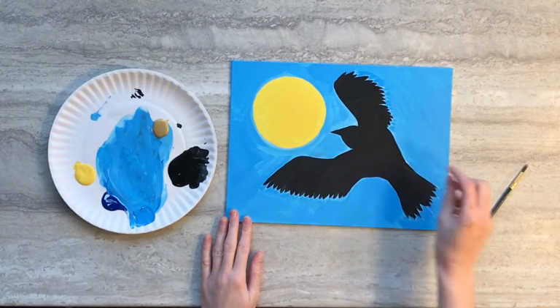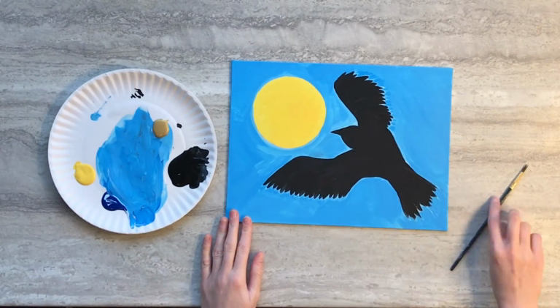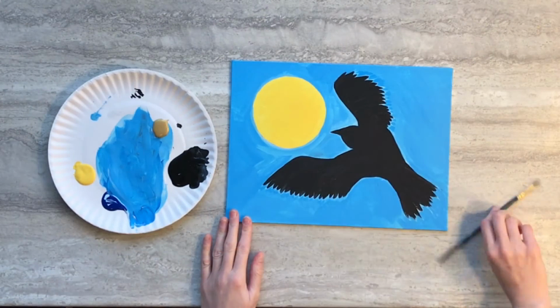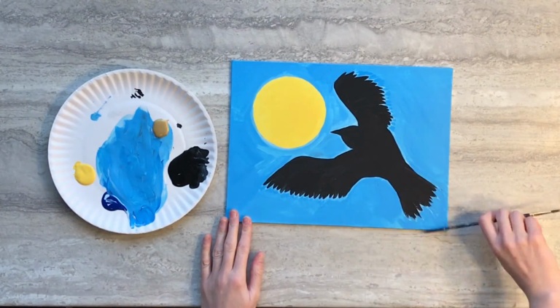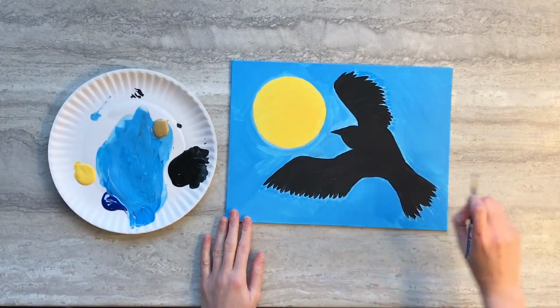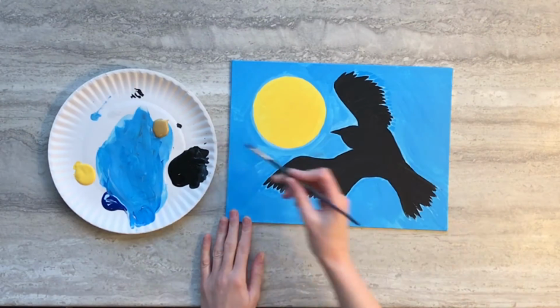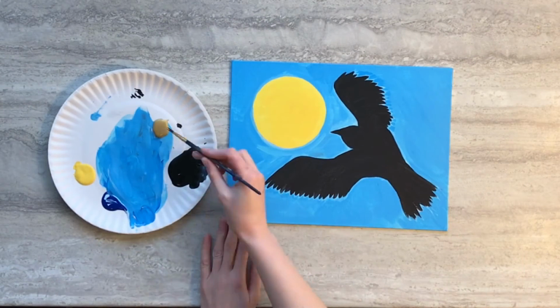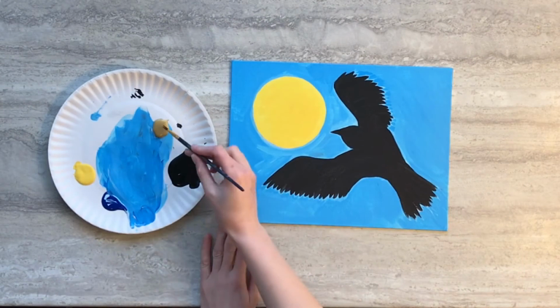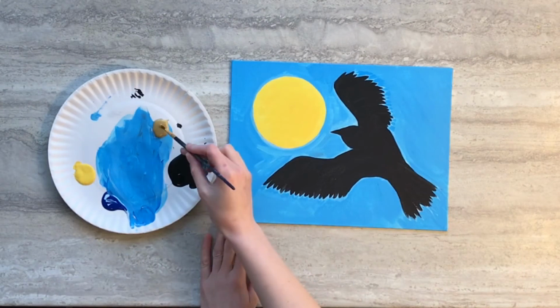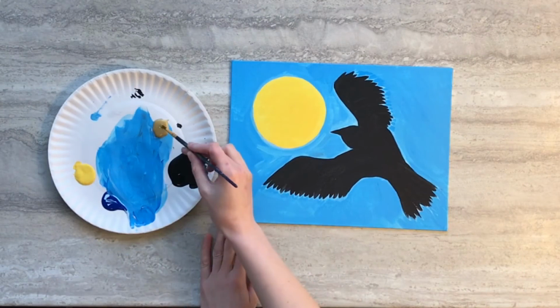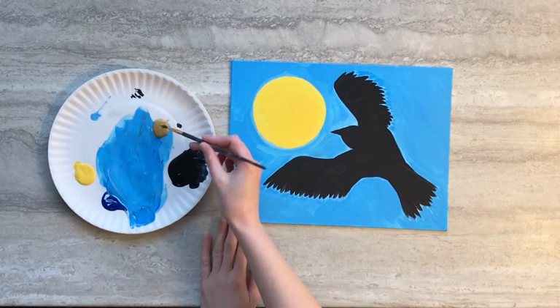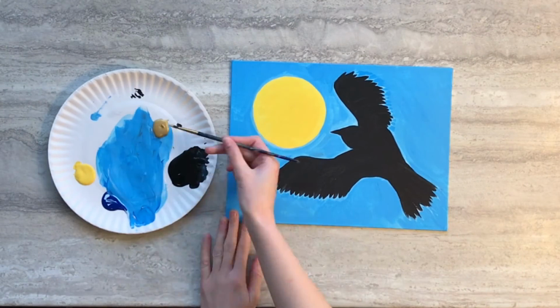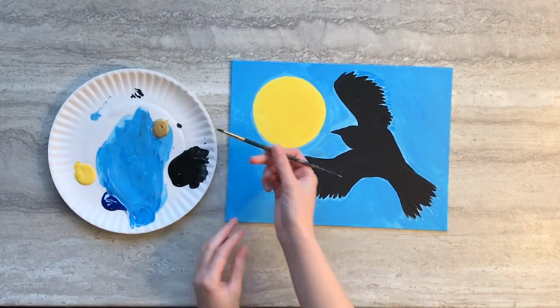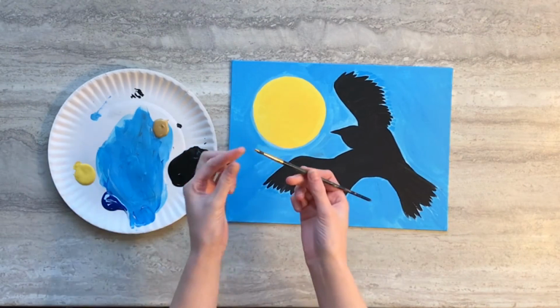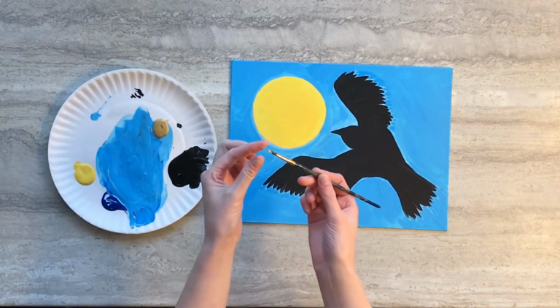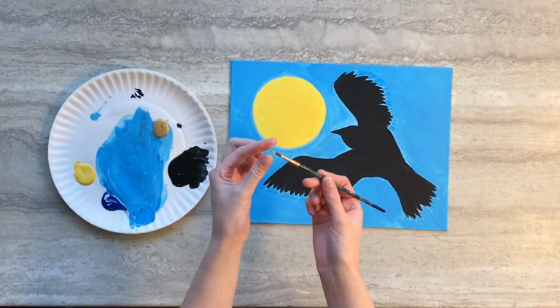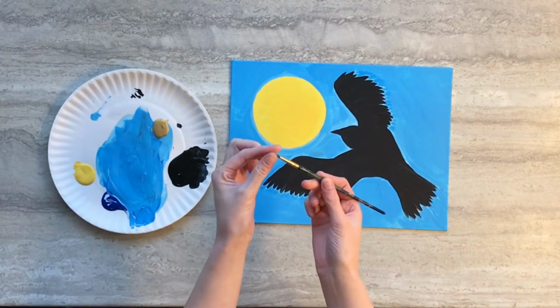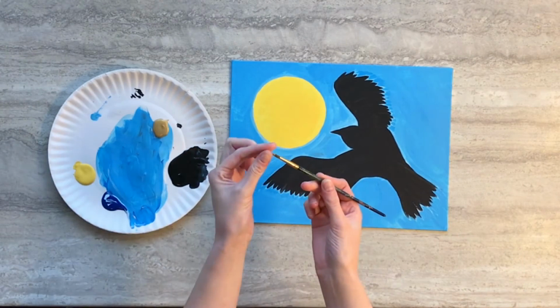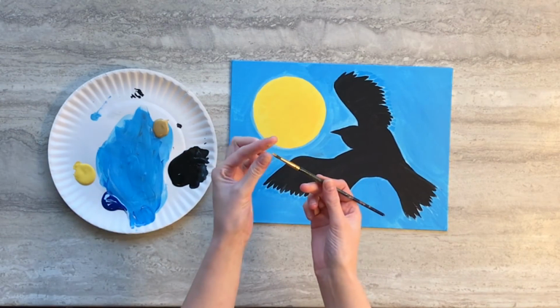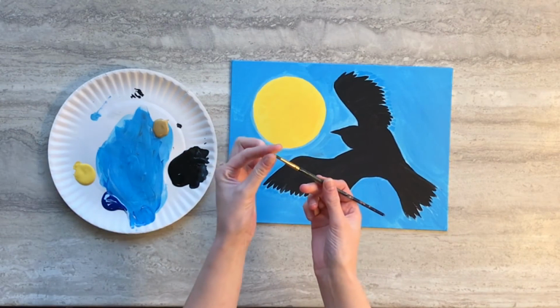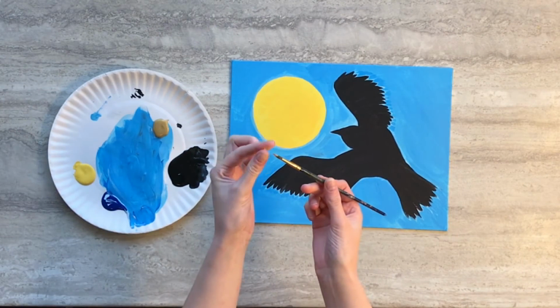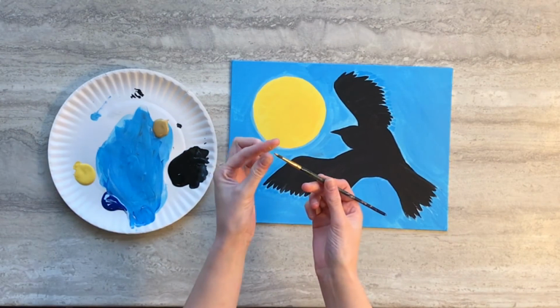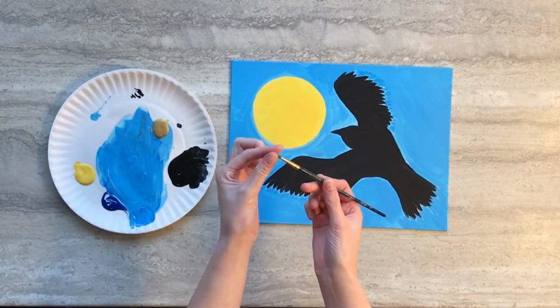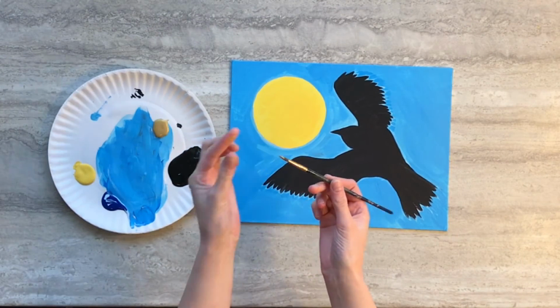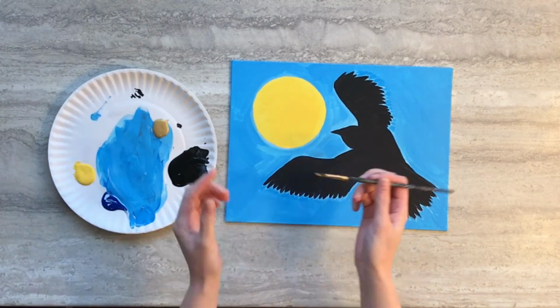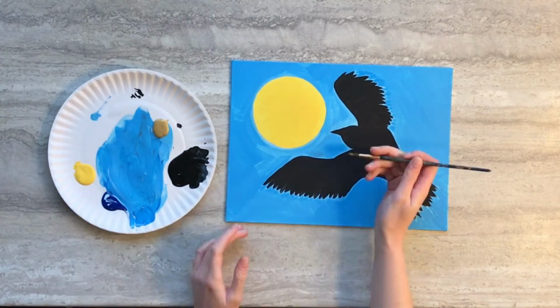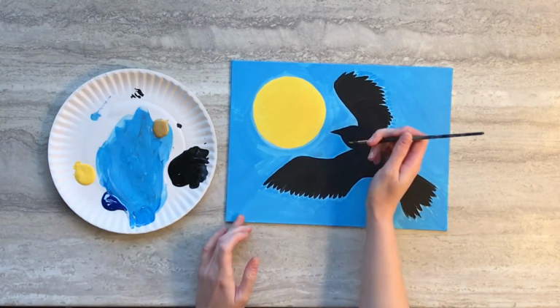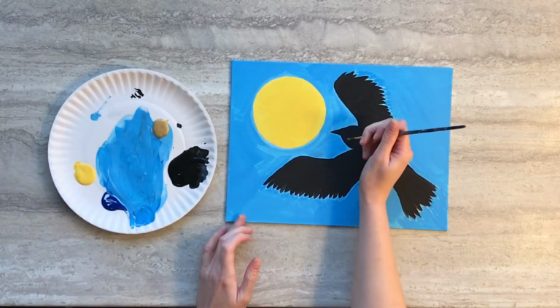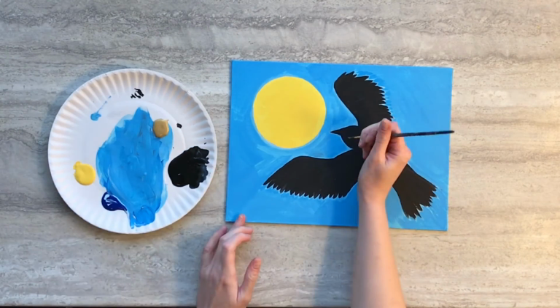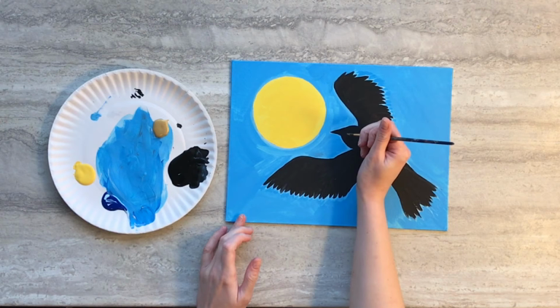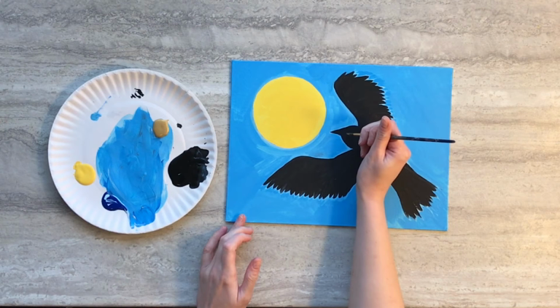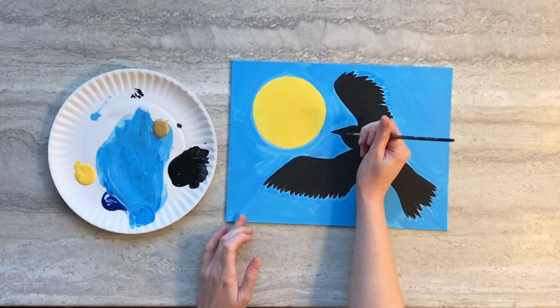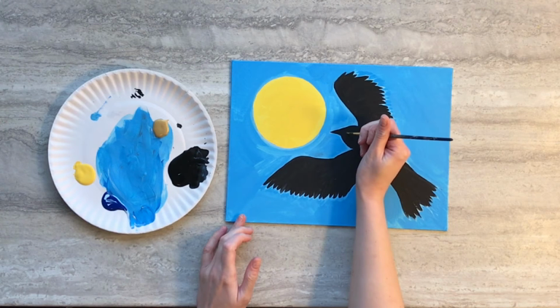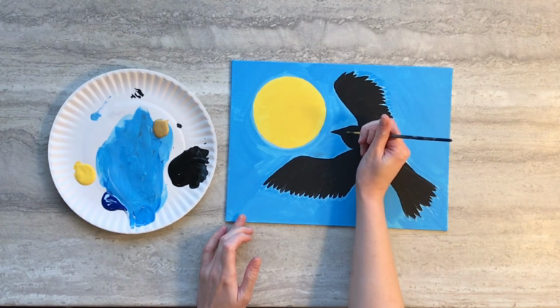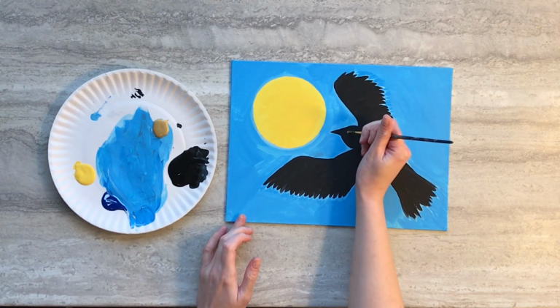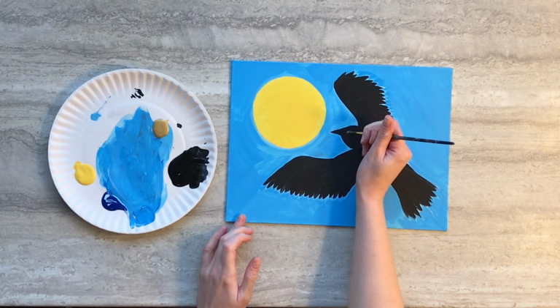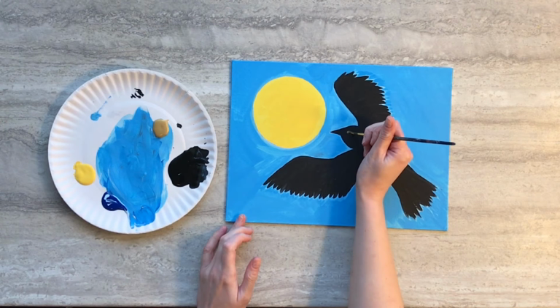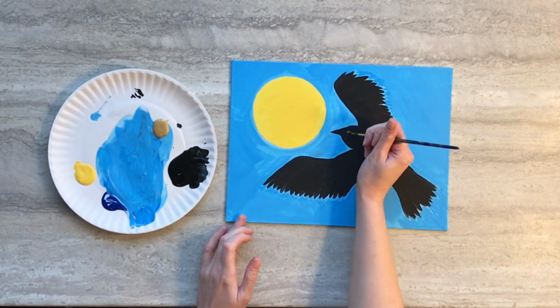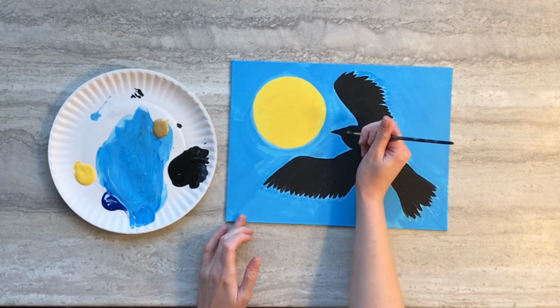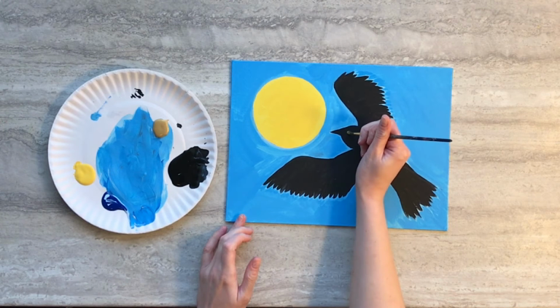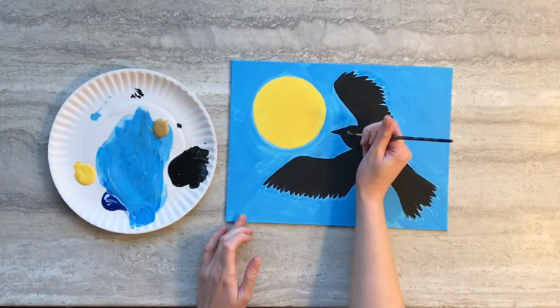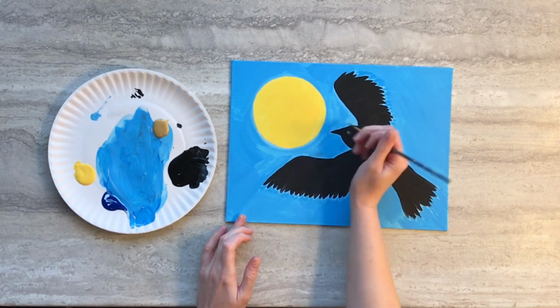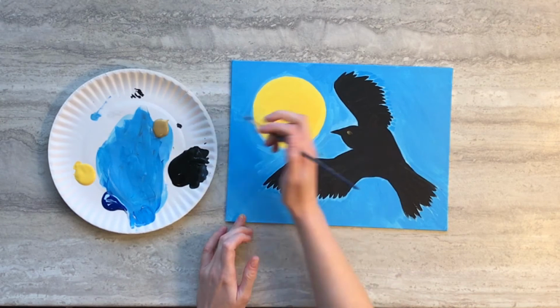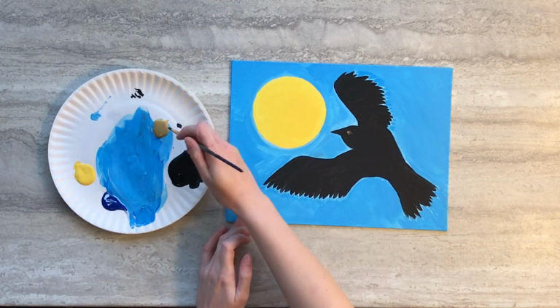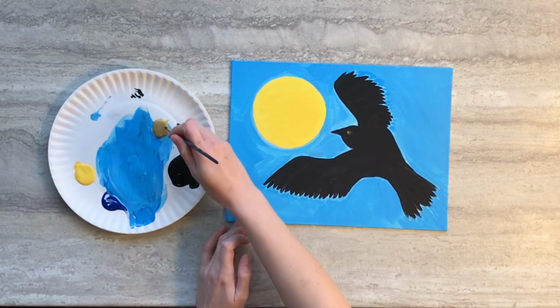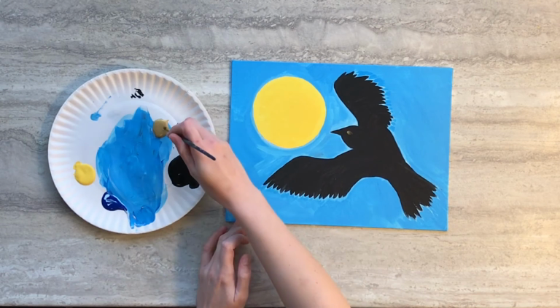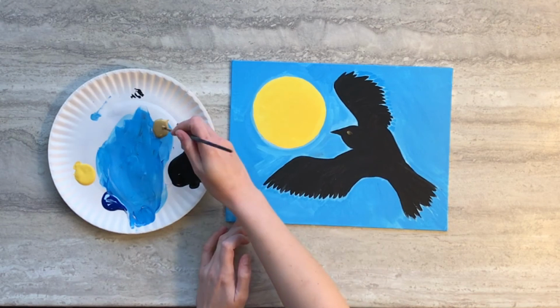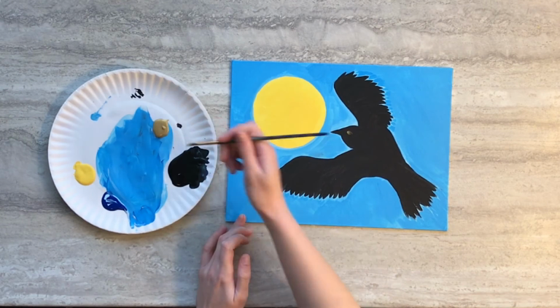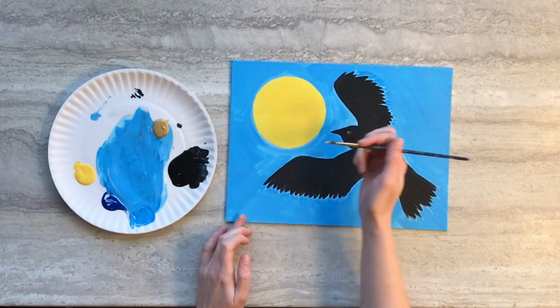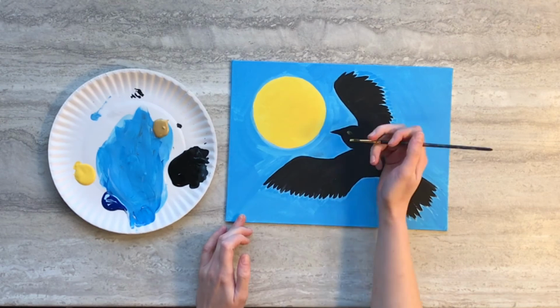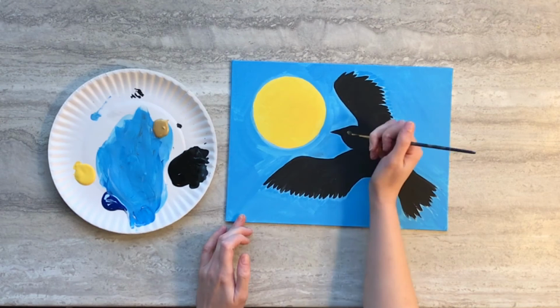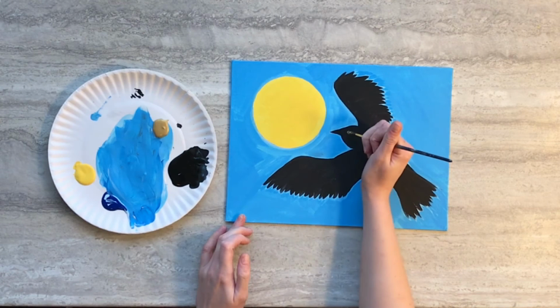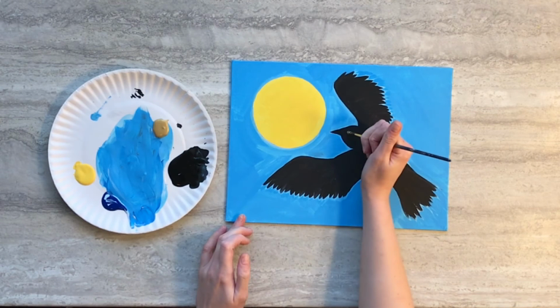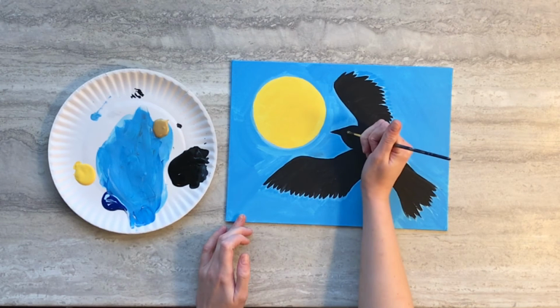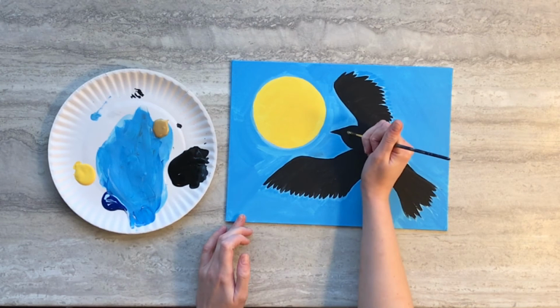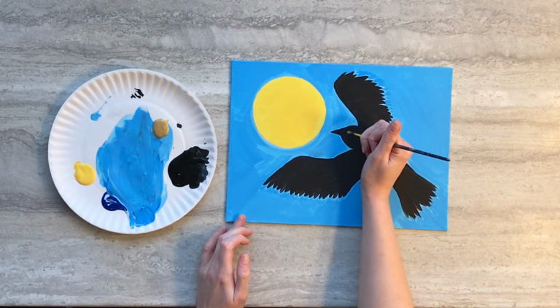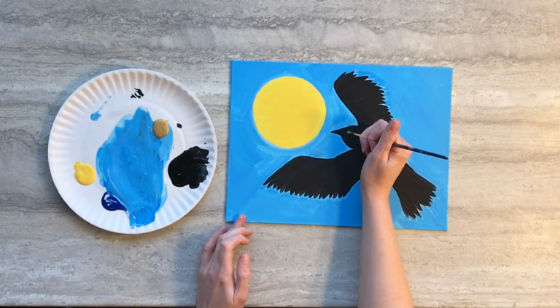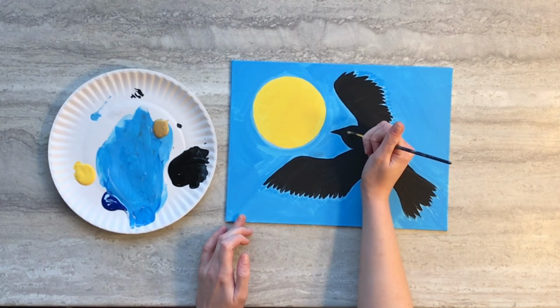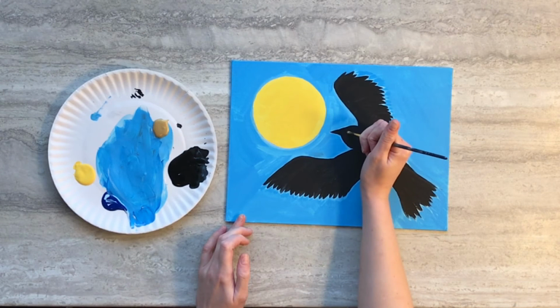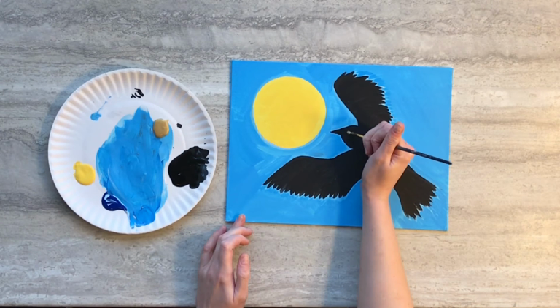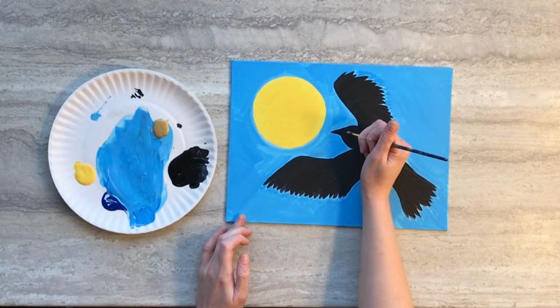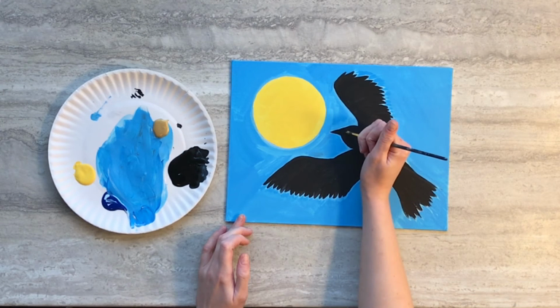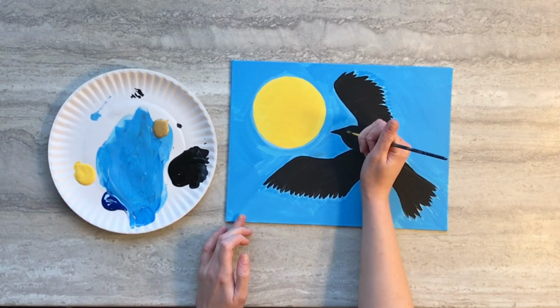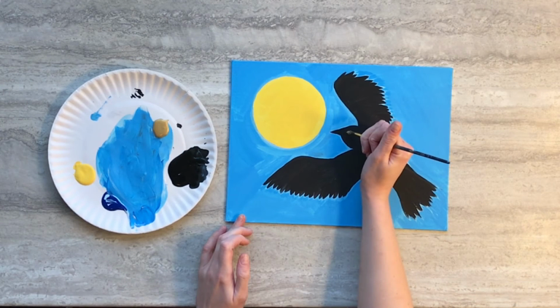With your background paint dry, use some gold paint and point the tip of your paintbrush and give your raven a golden eye.